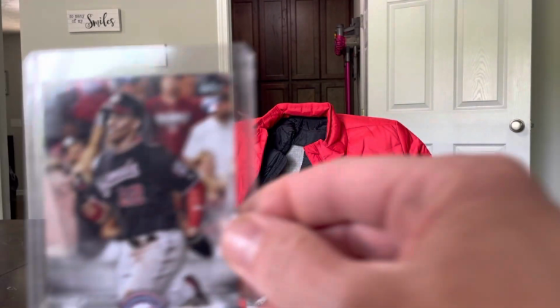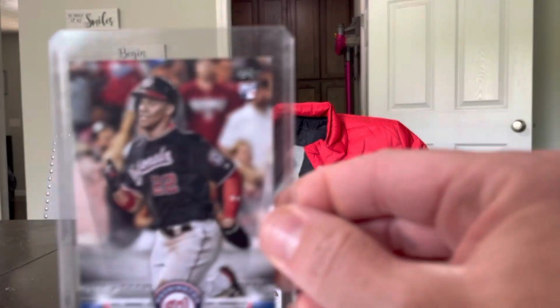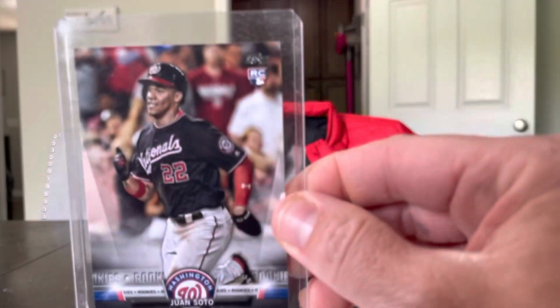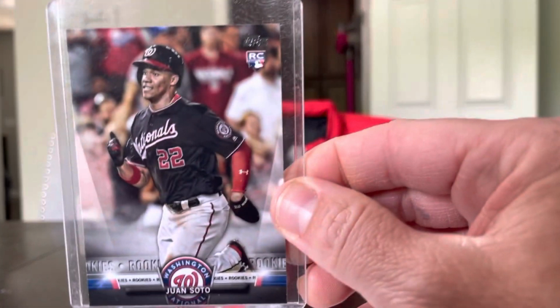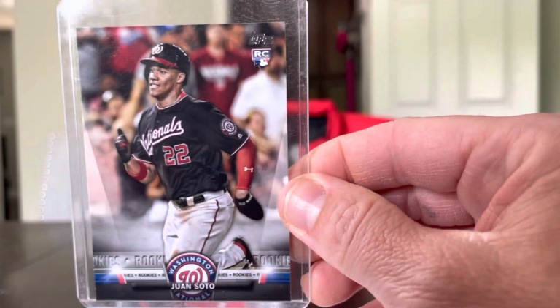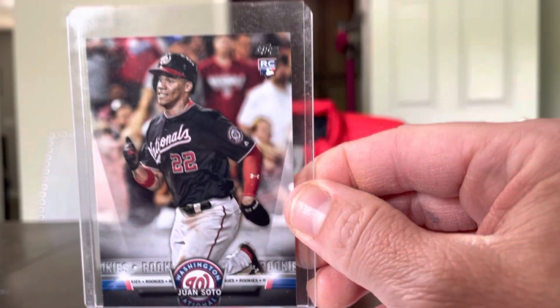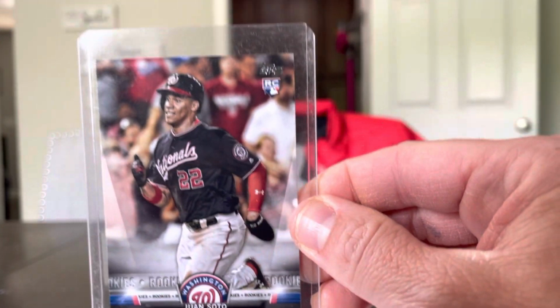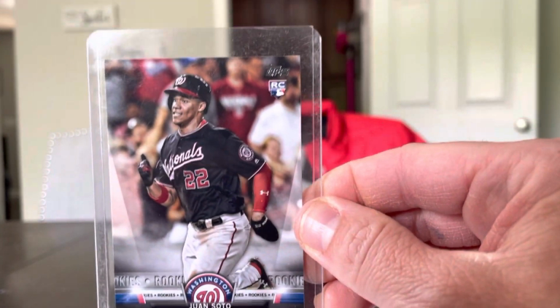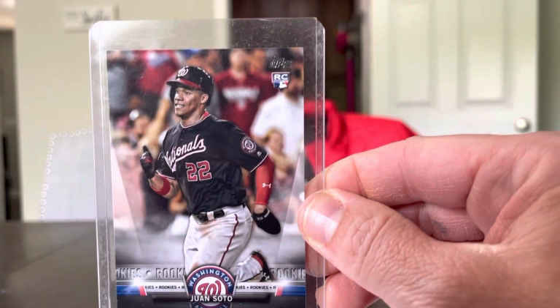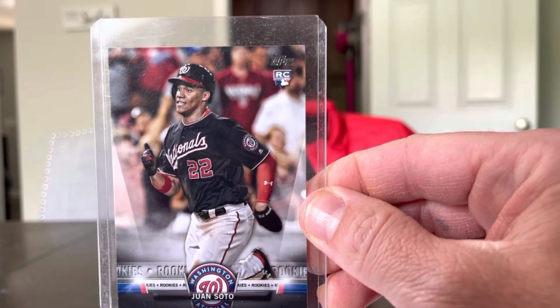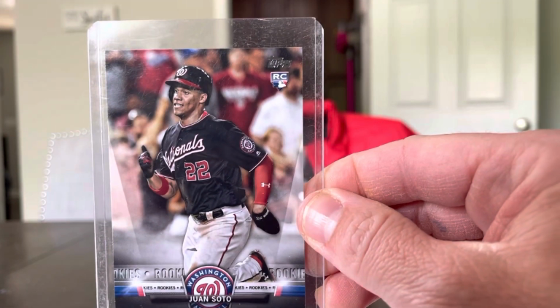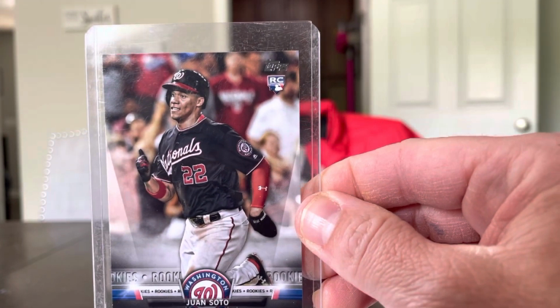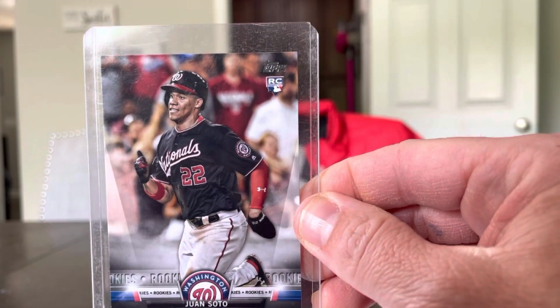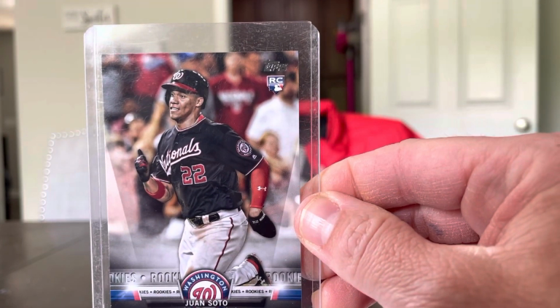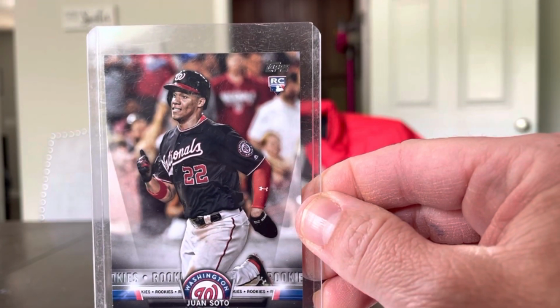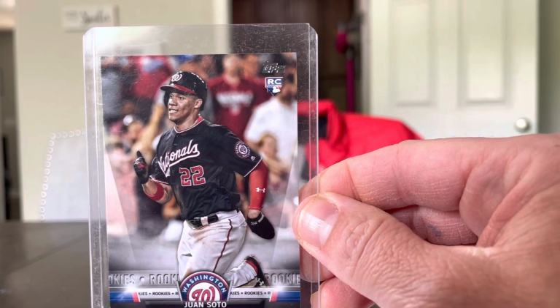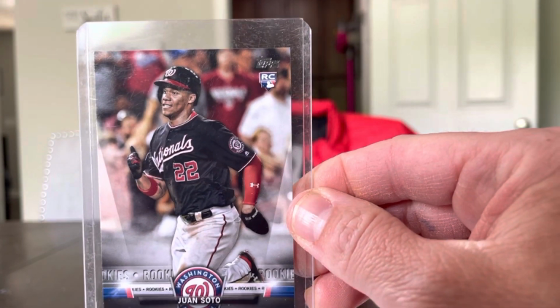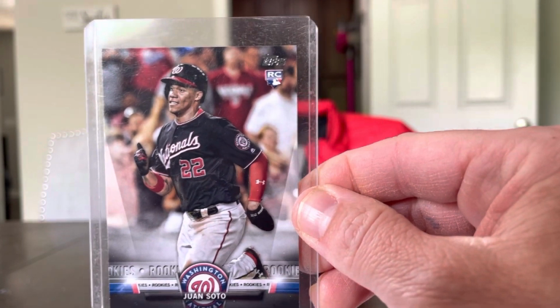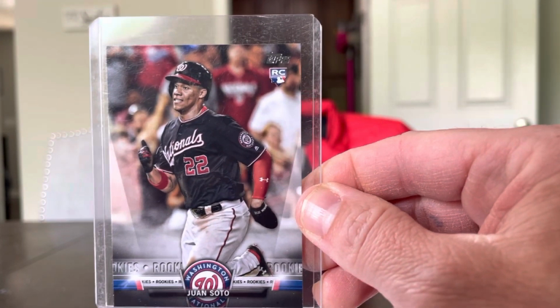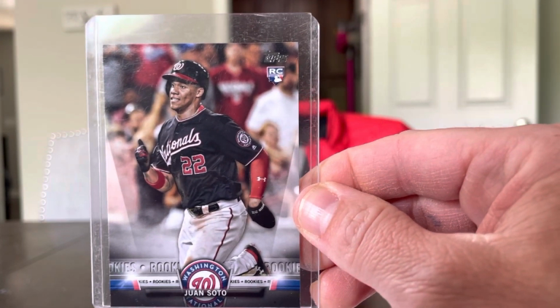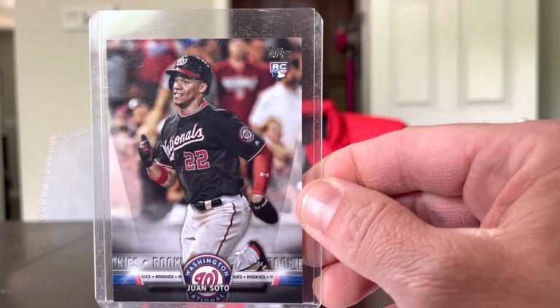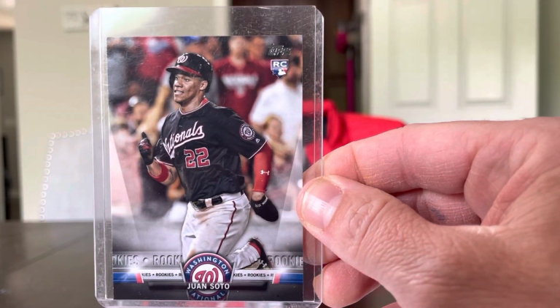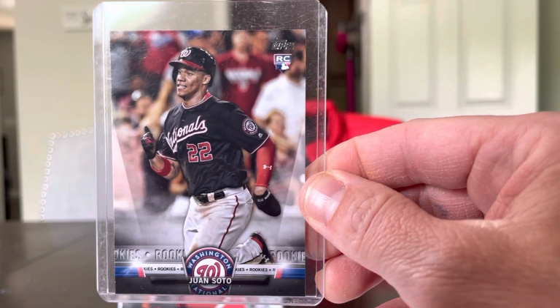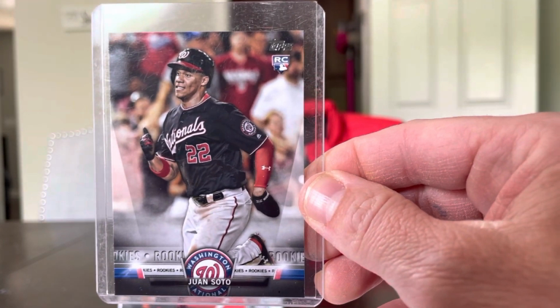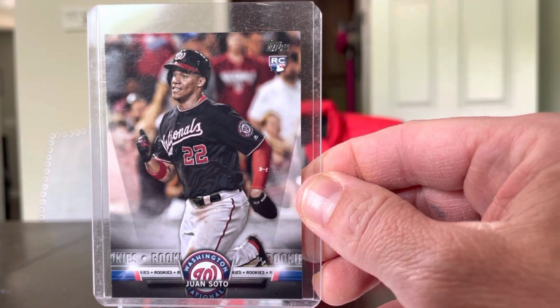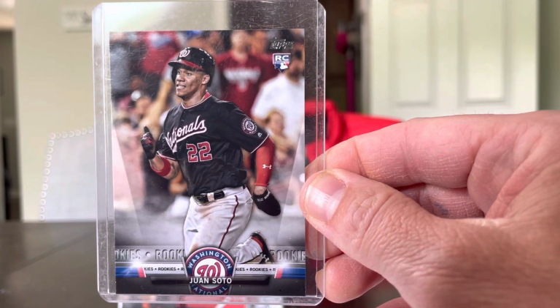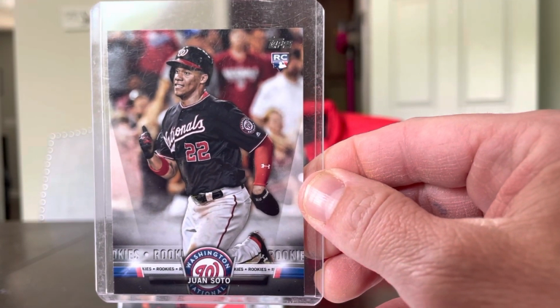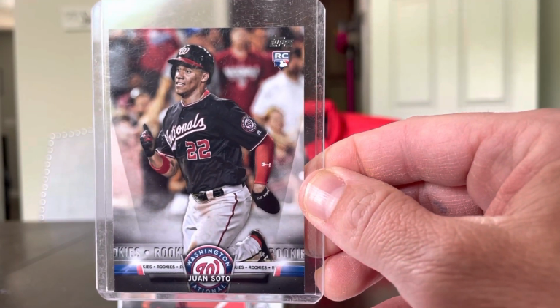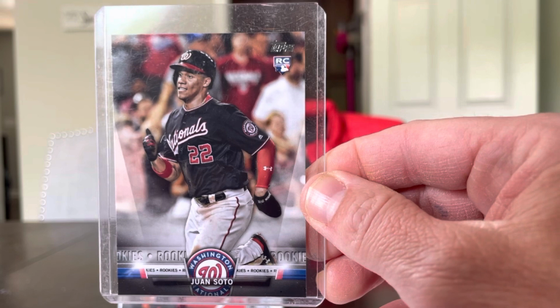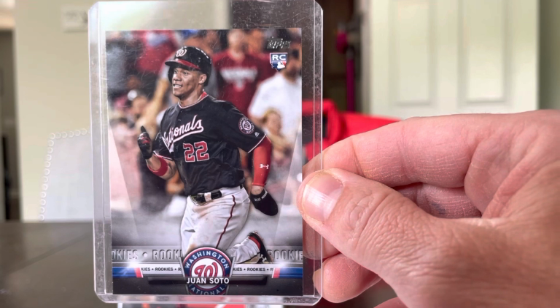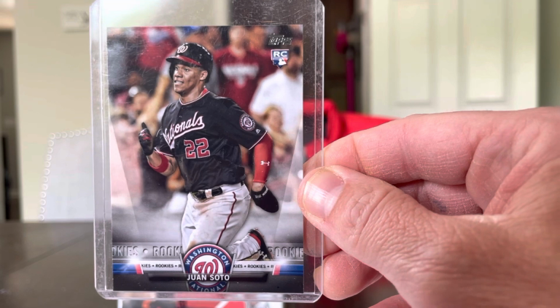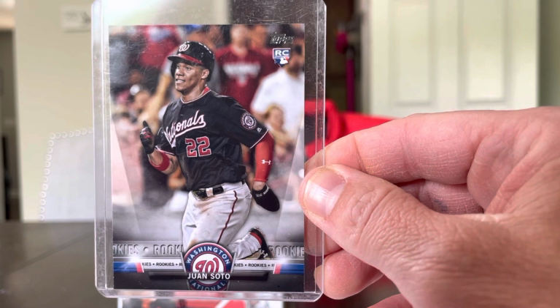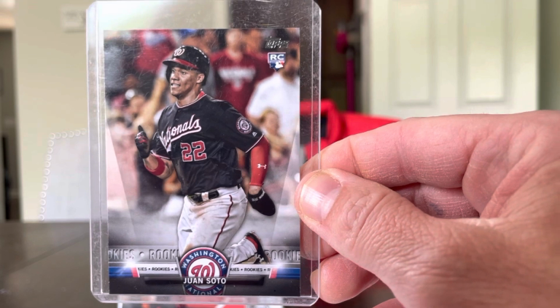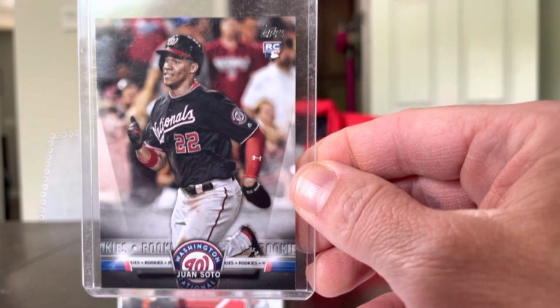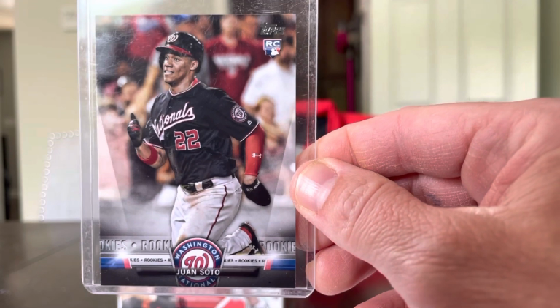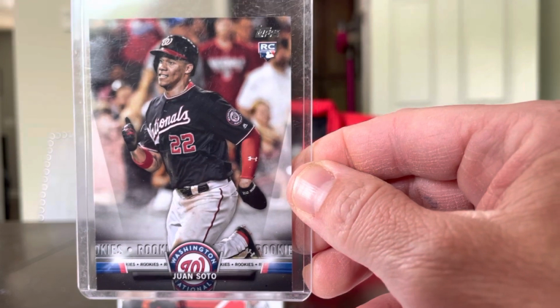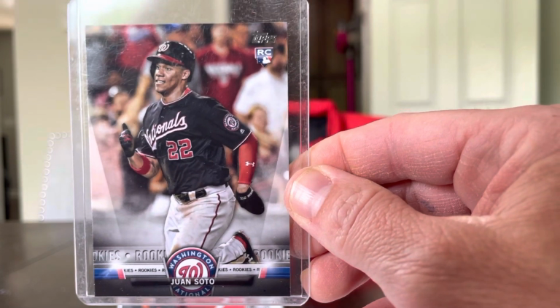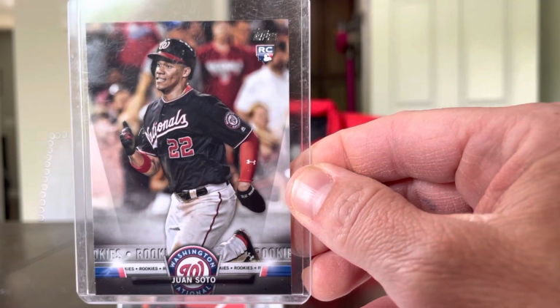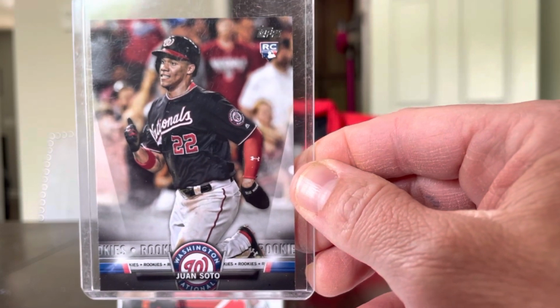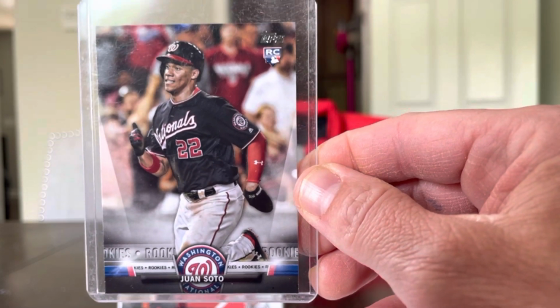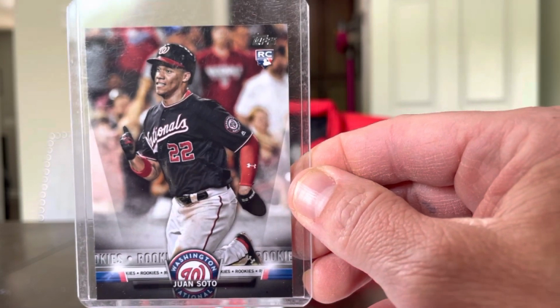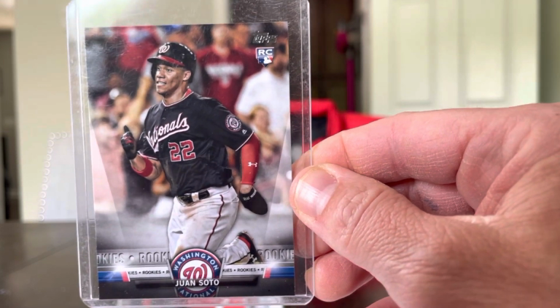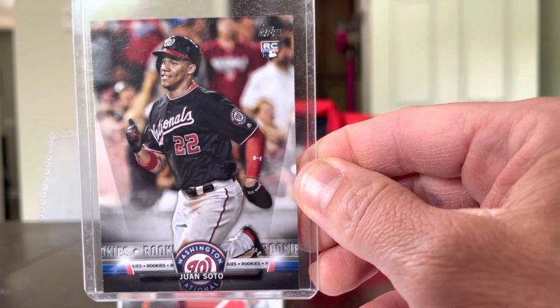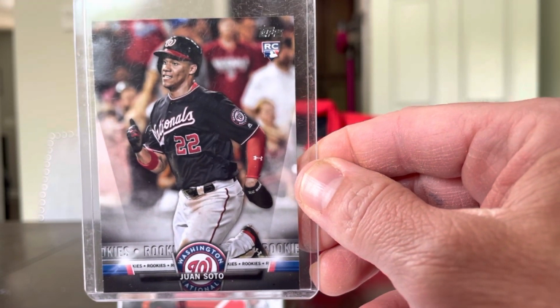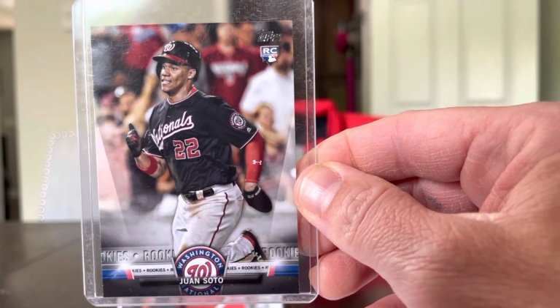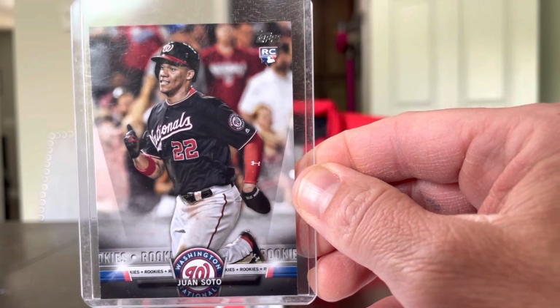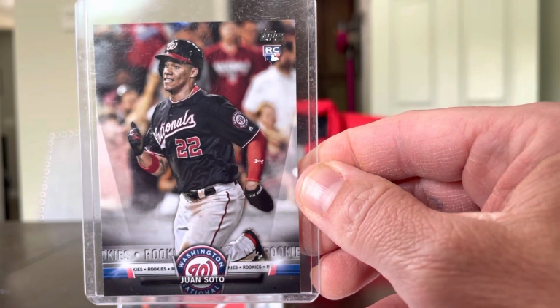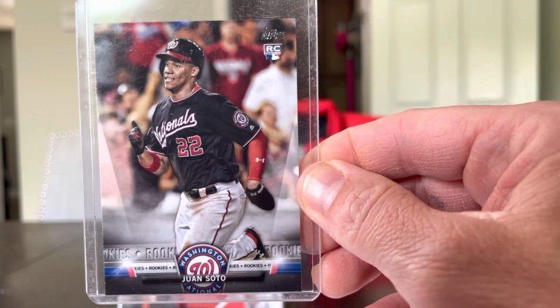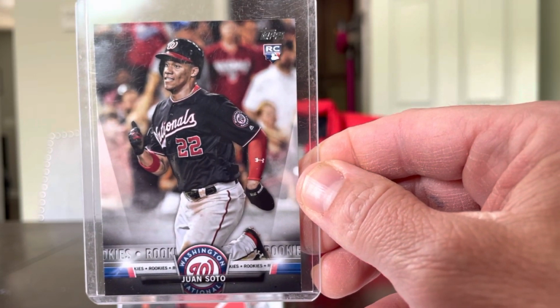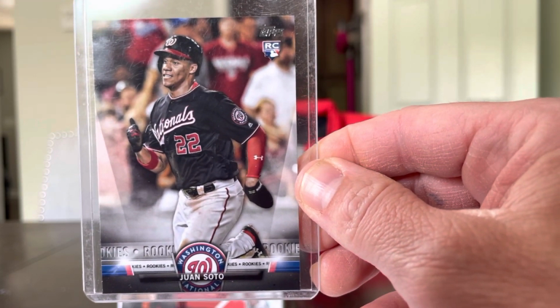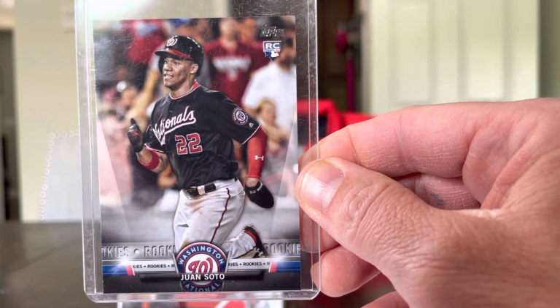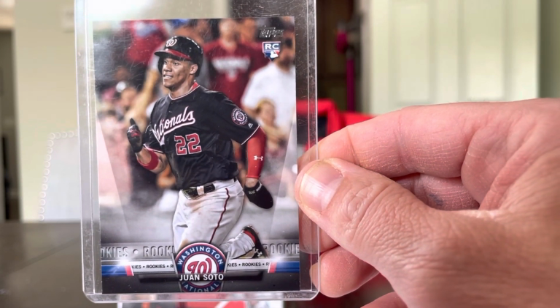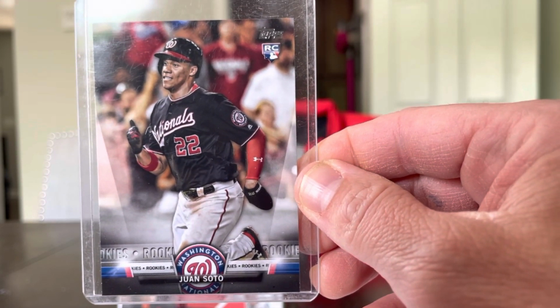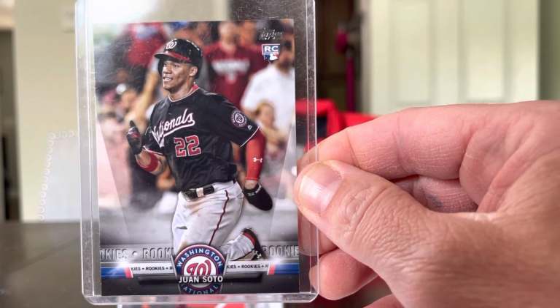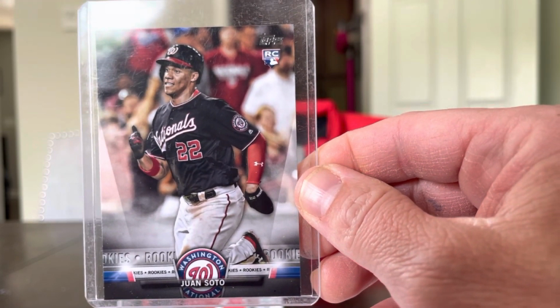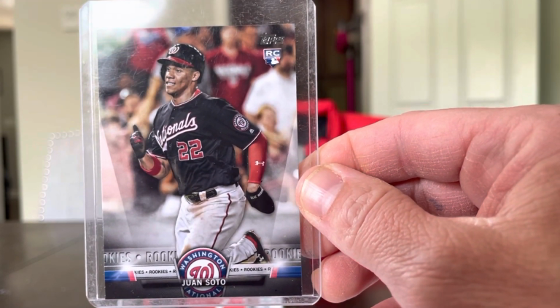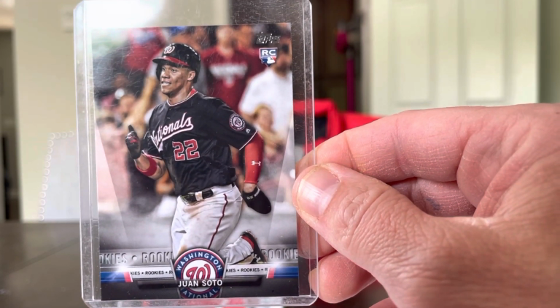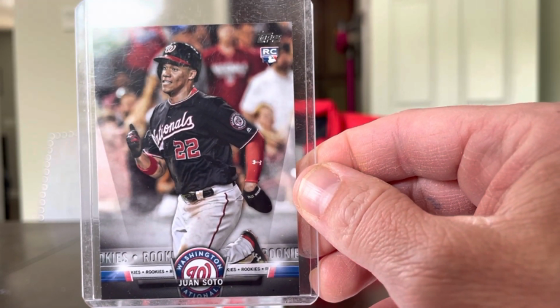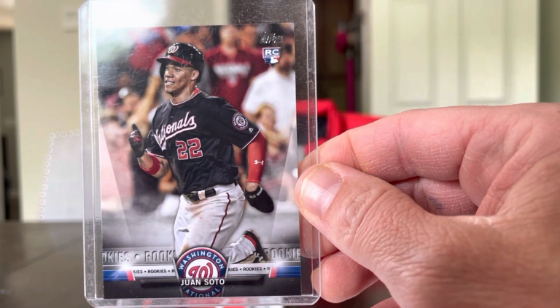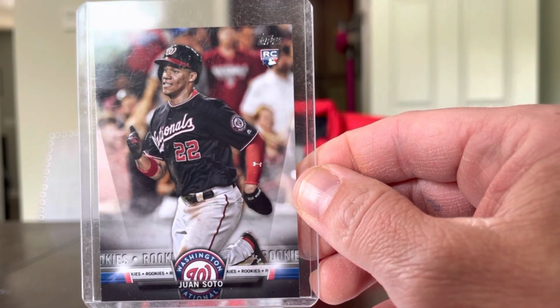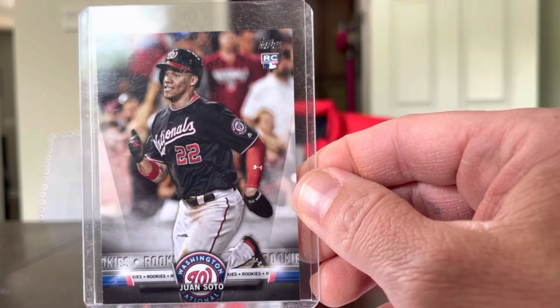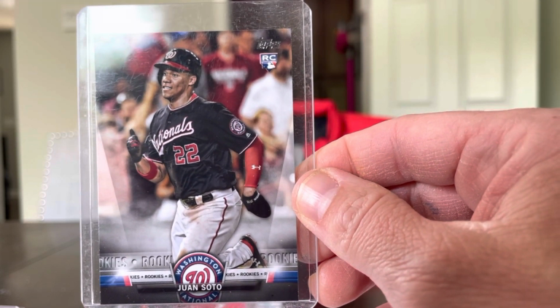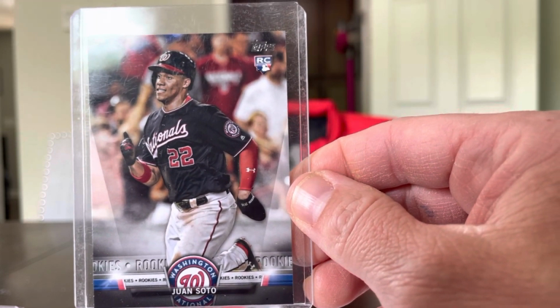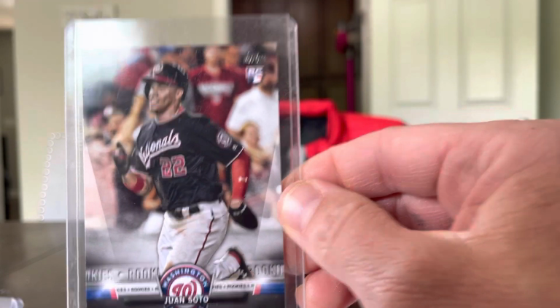Got a Soto rookie again for $5. Not his best or most valuable rookie, but just get a piece of him. That's always nice.